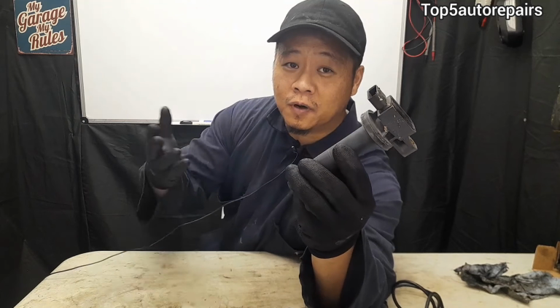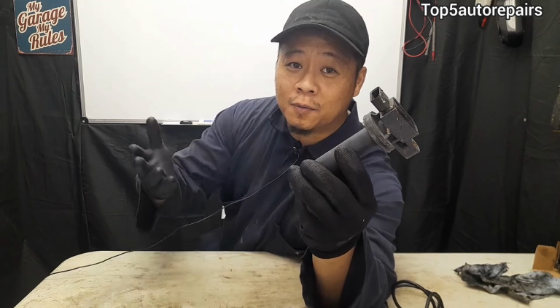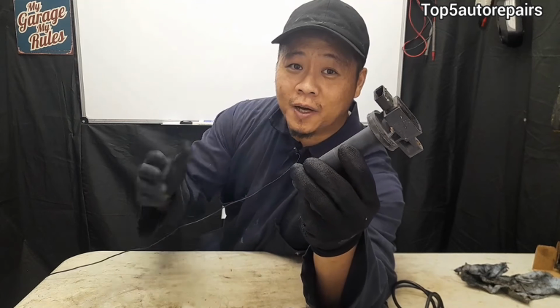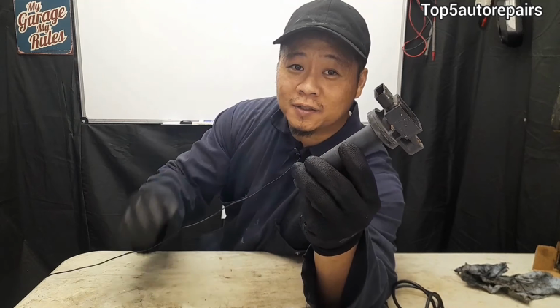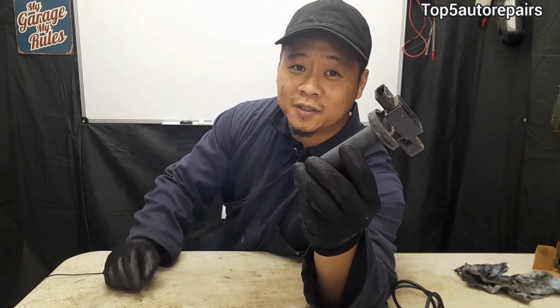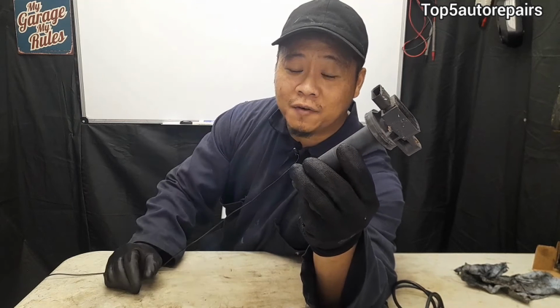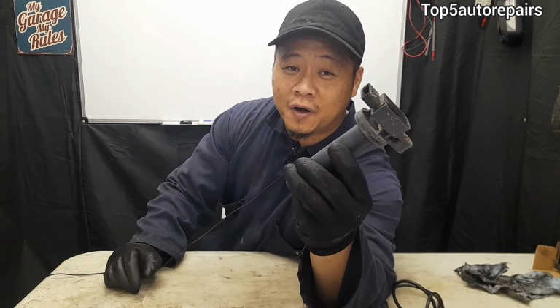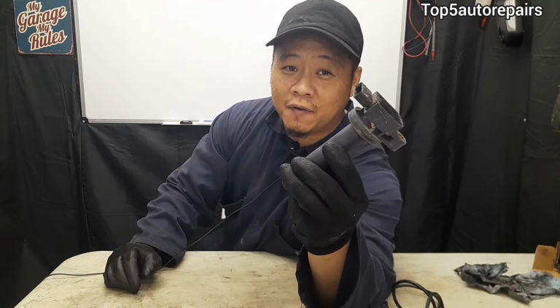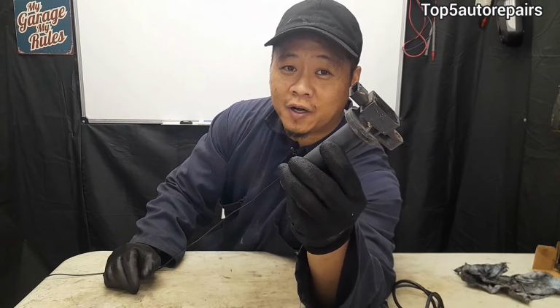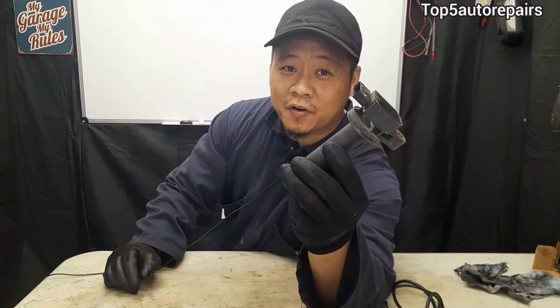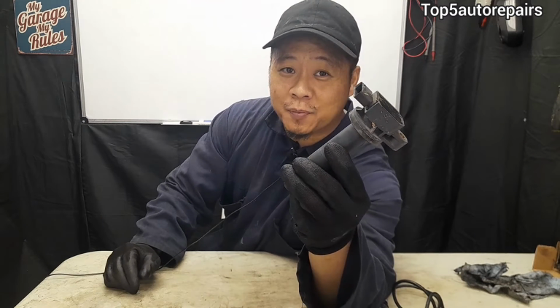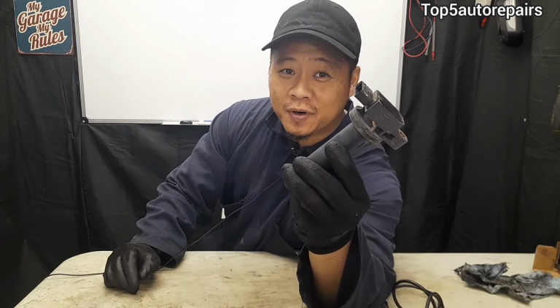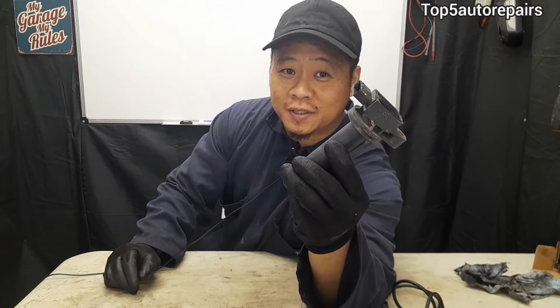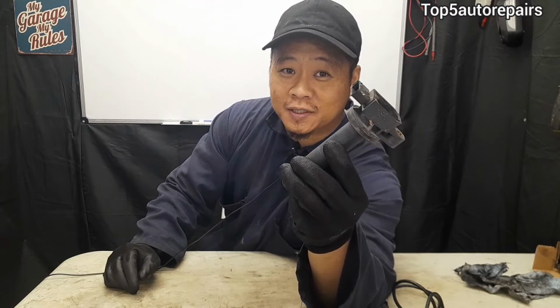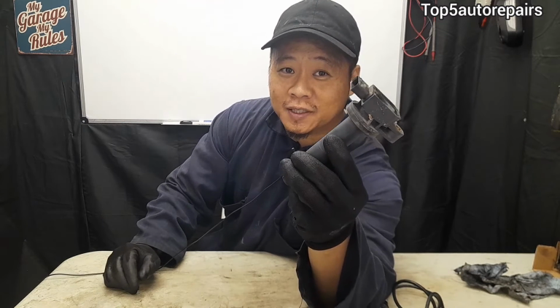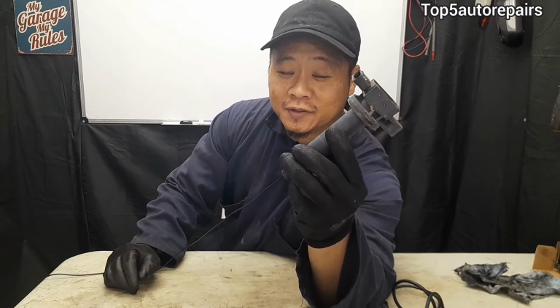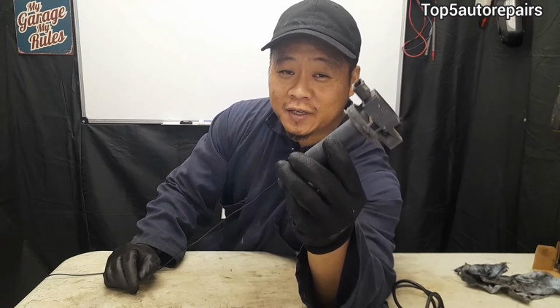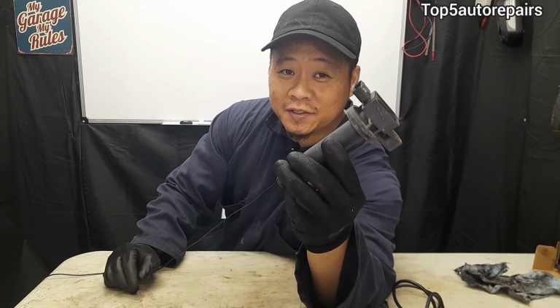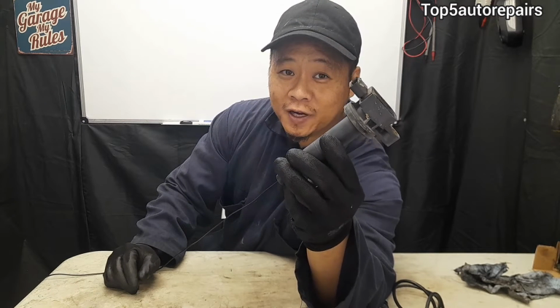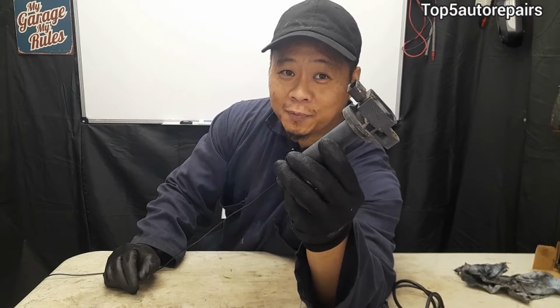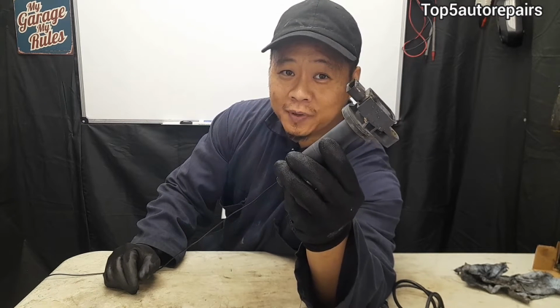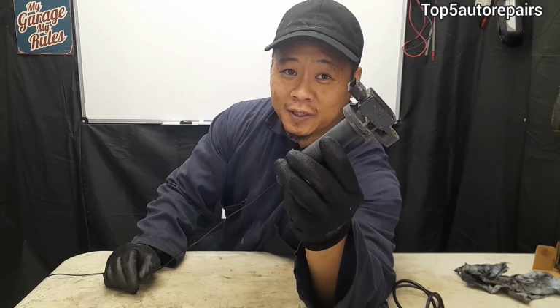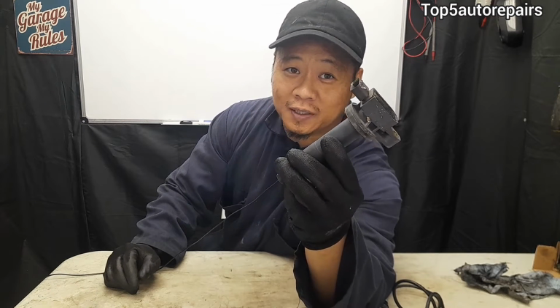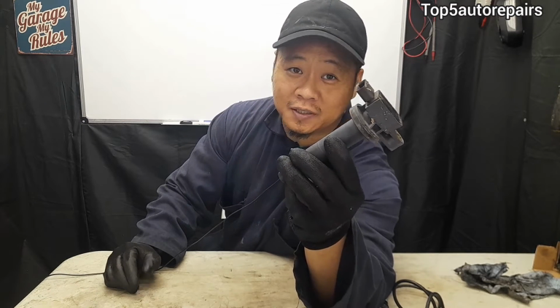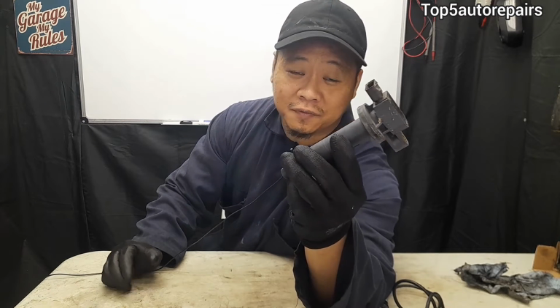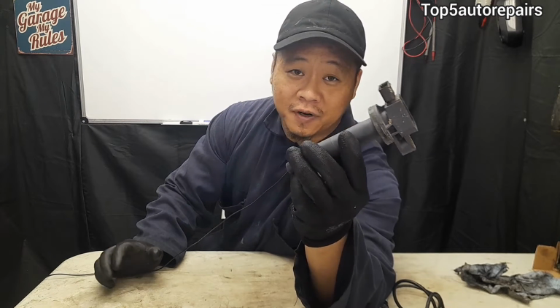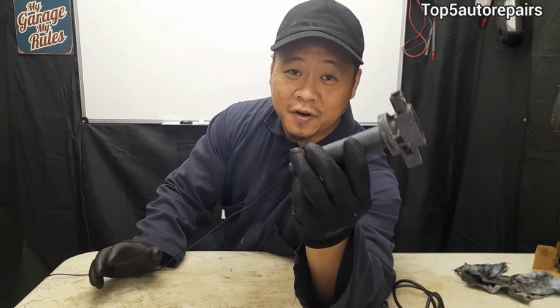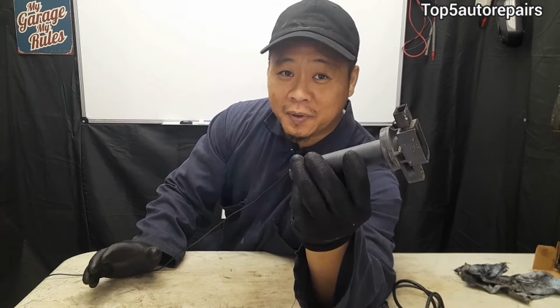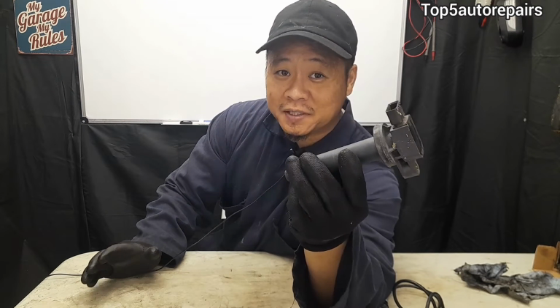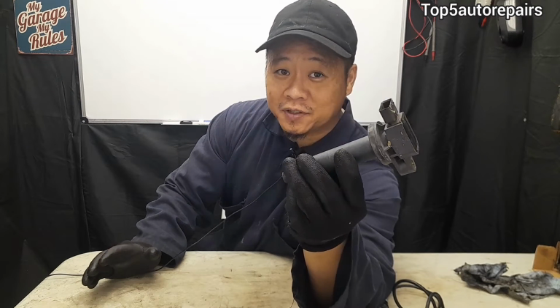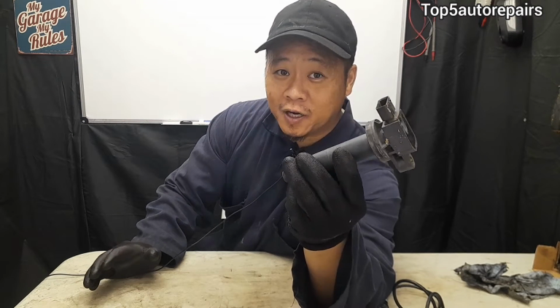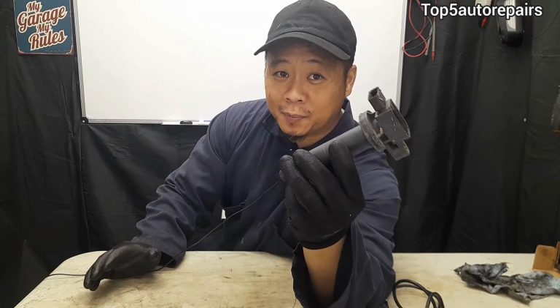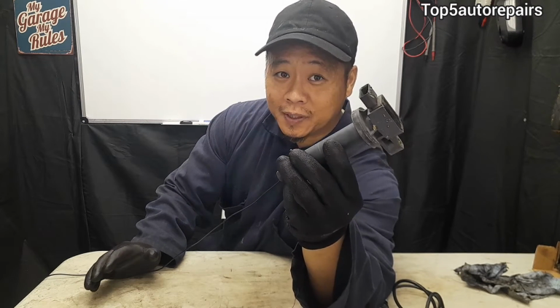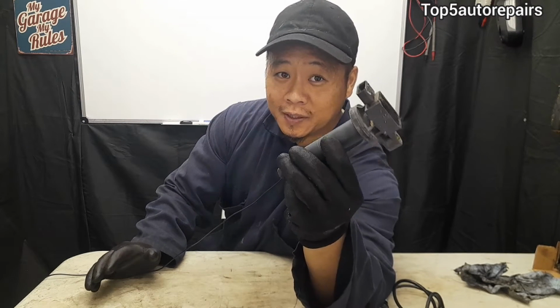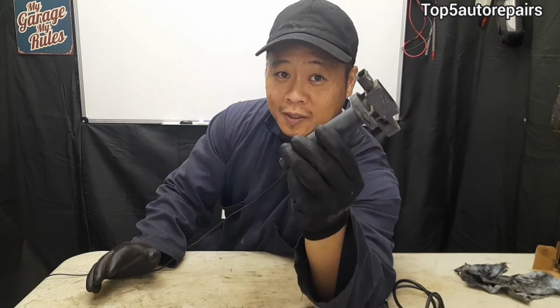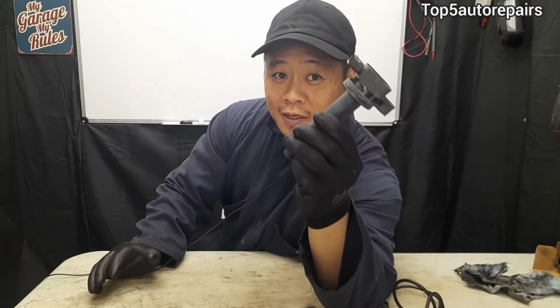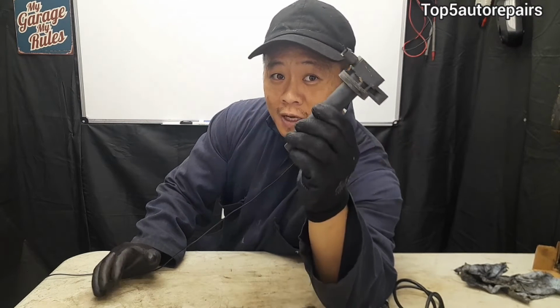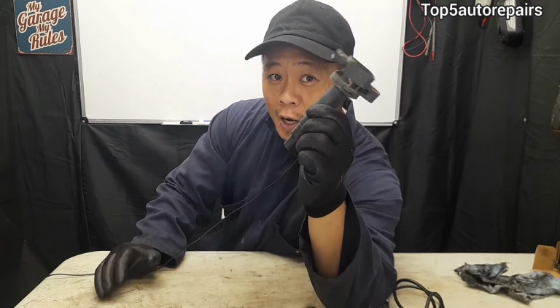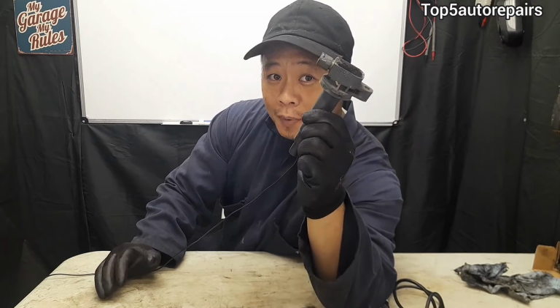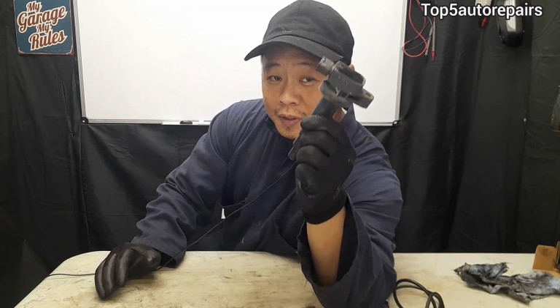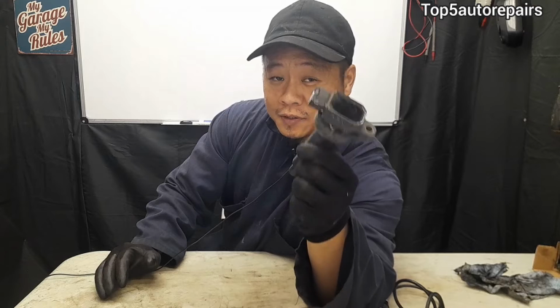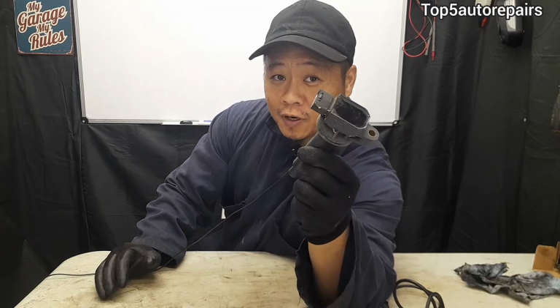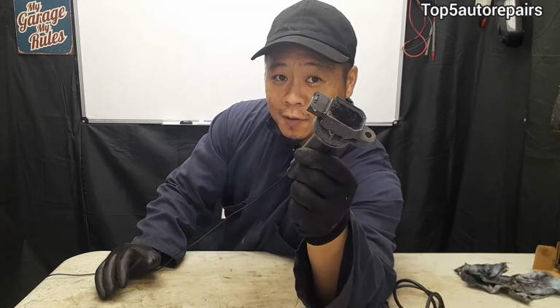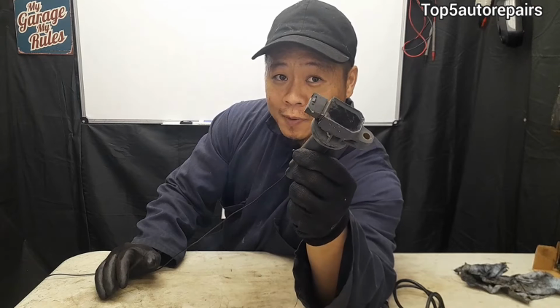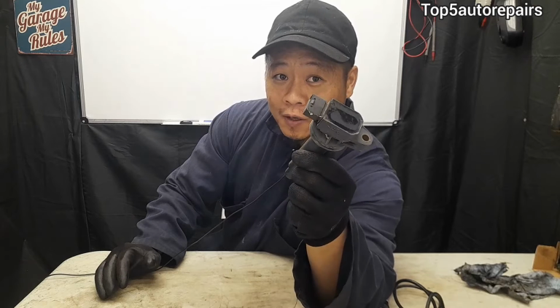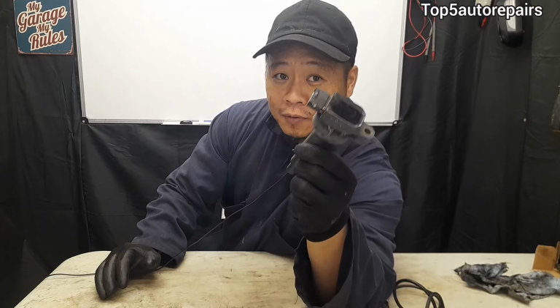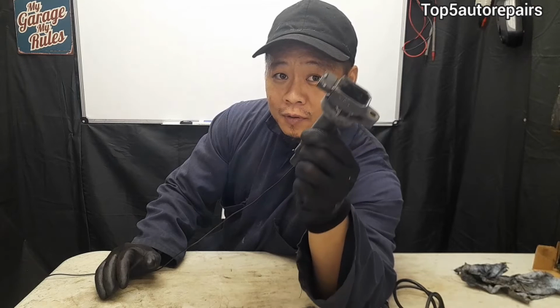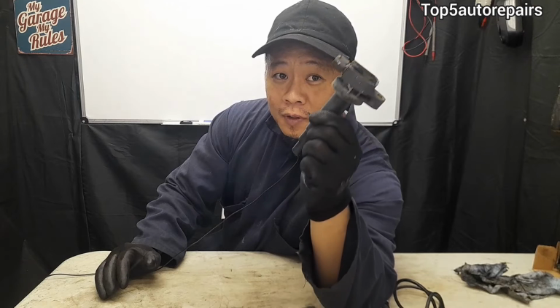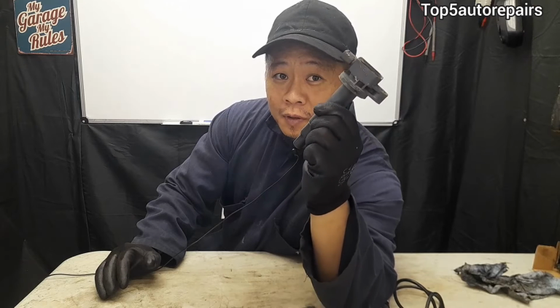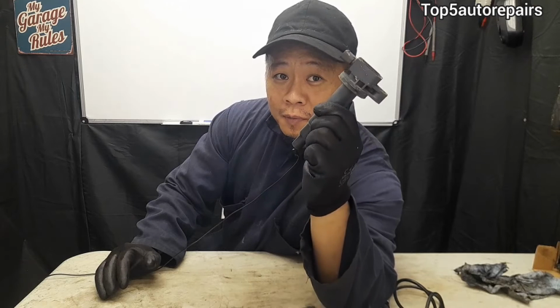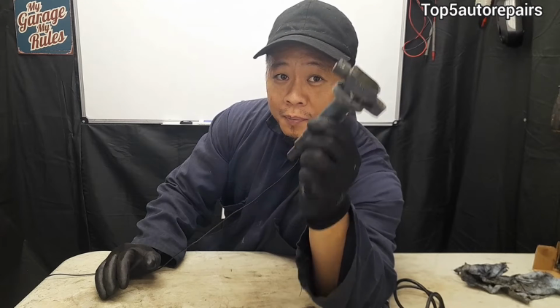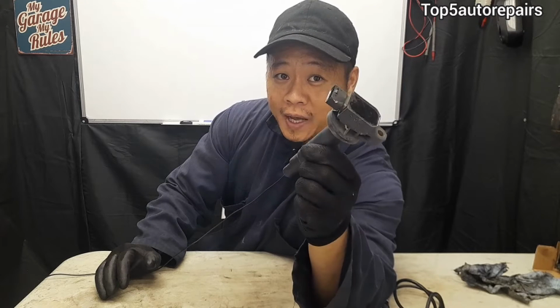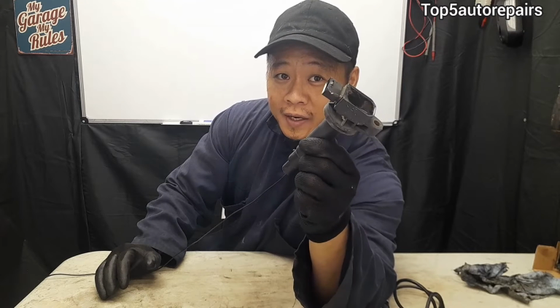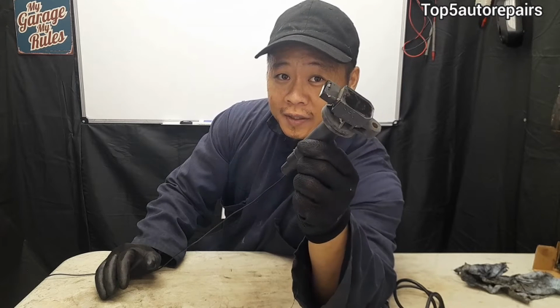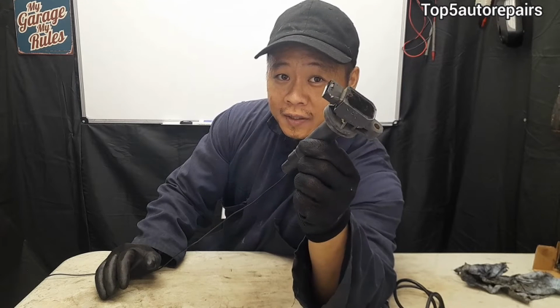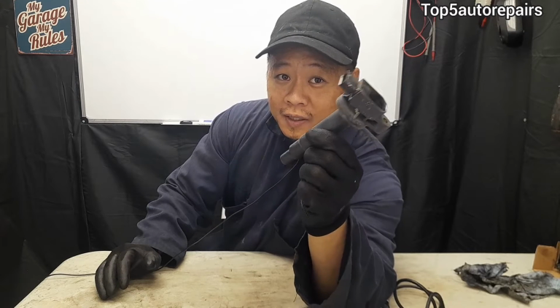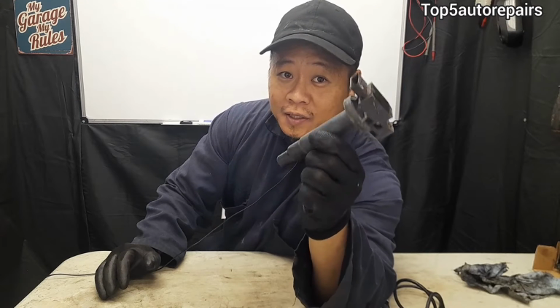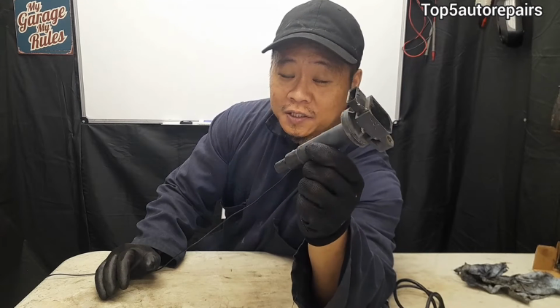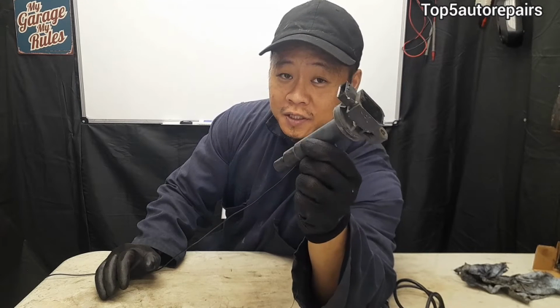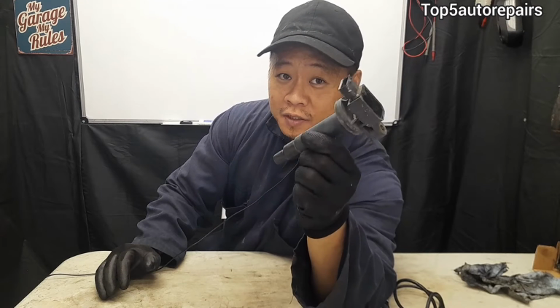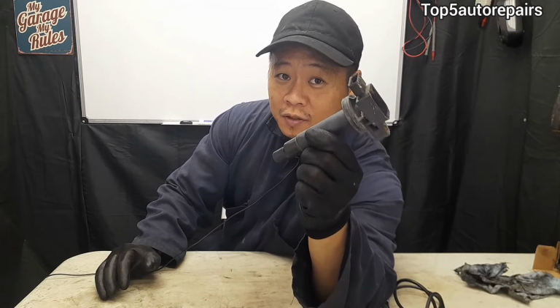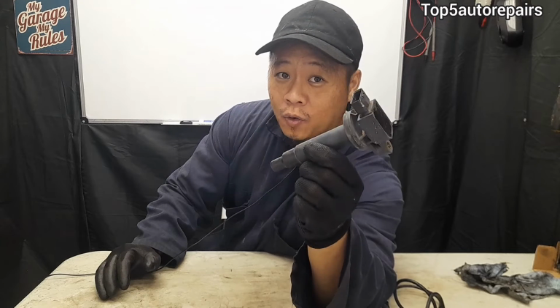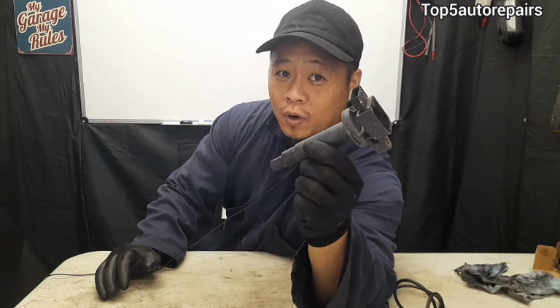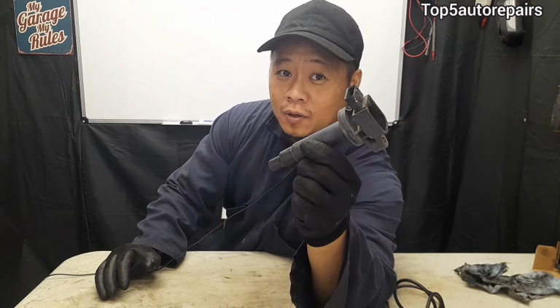Welcome back to Top 5 Auto Repairs. In today's topic, it's a very basic topic — I'm going to talk about bad ignition coils.